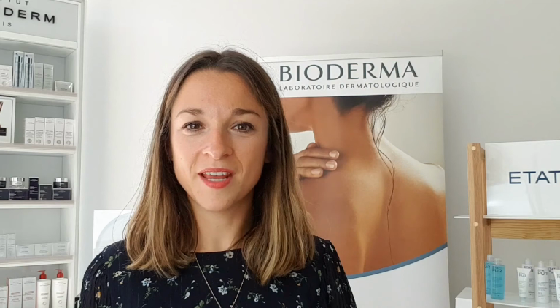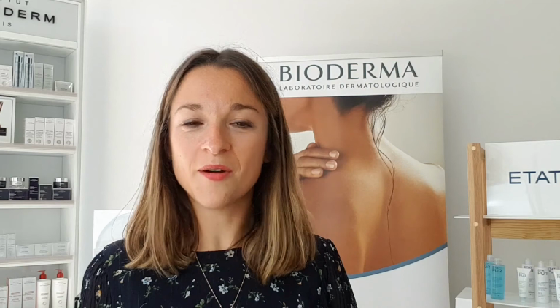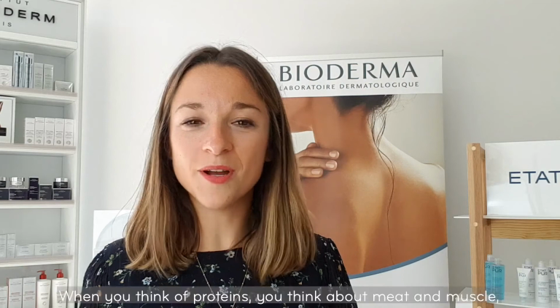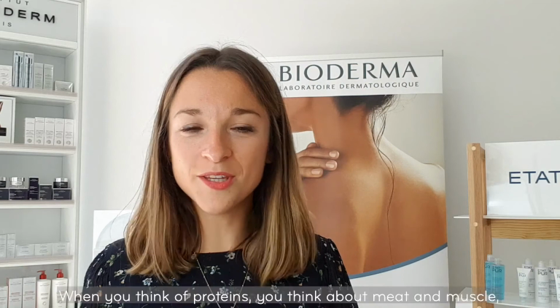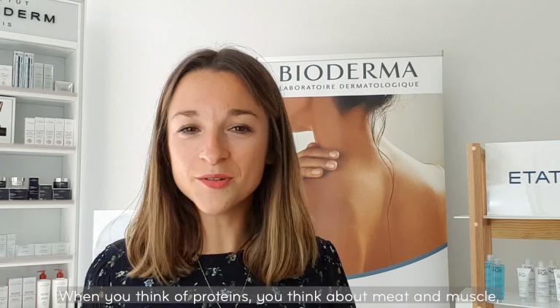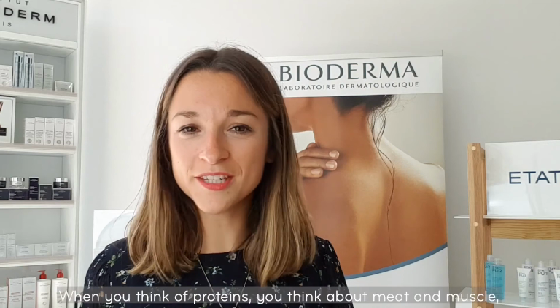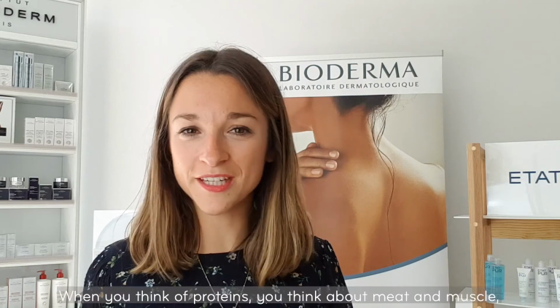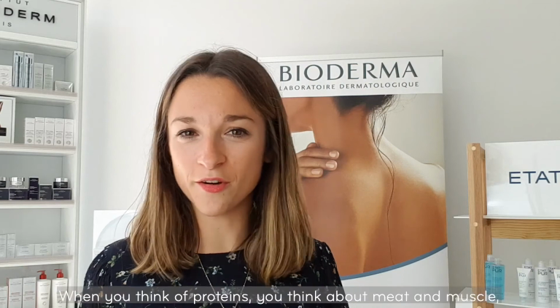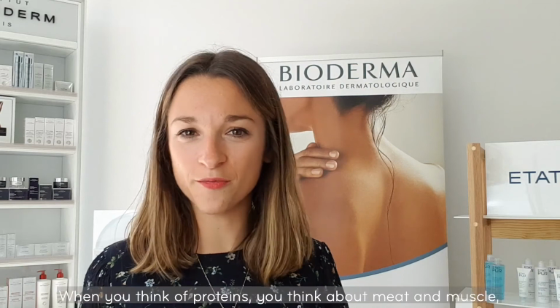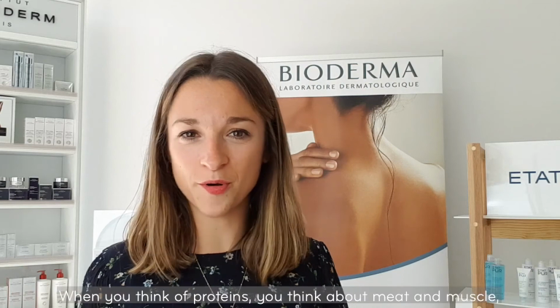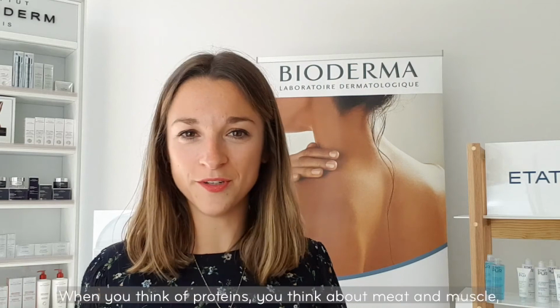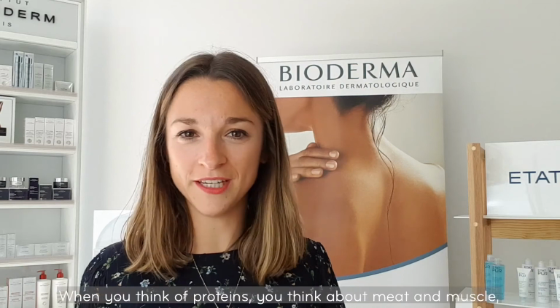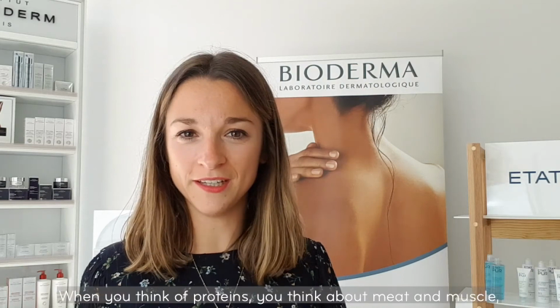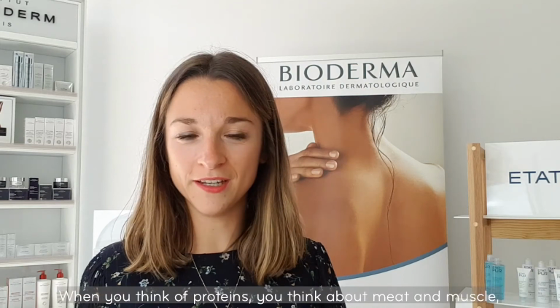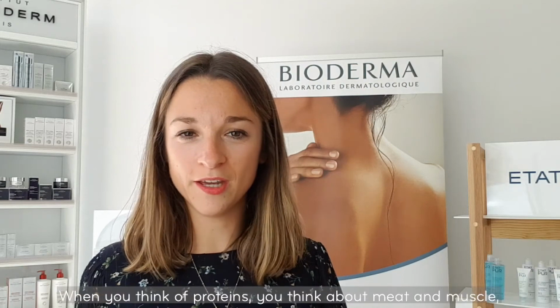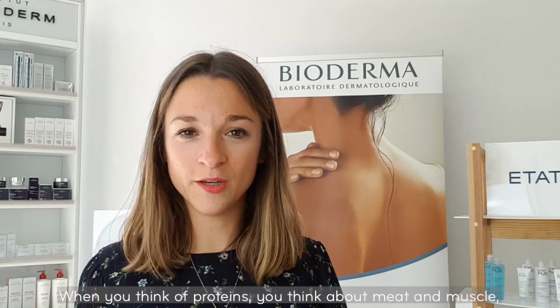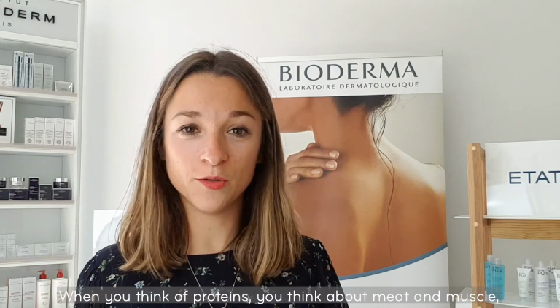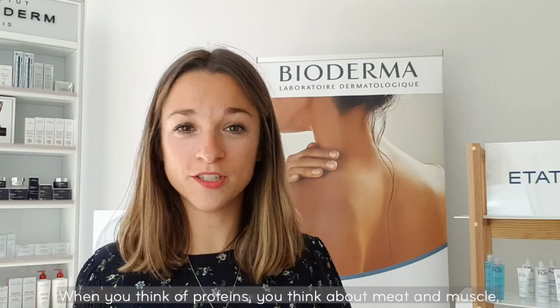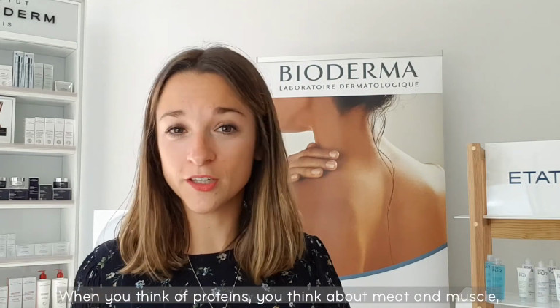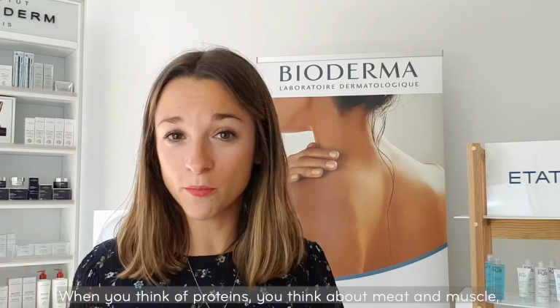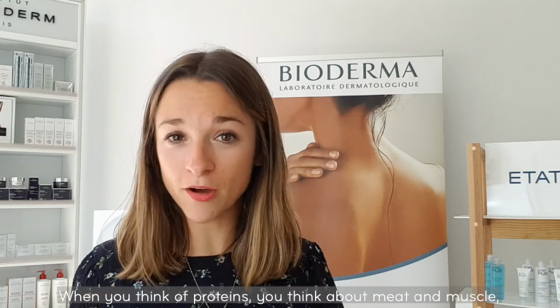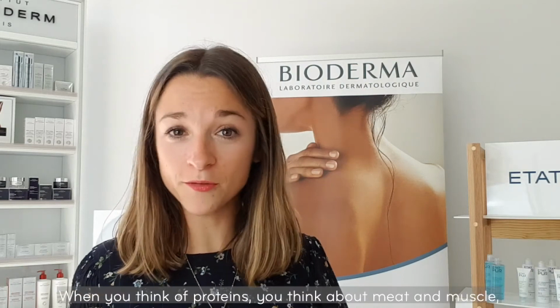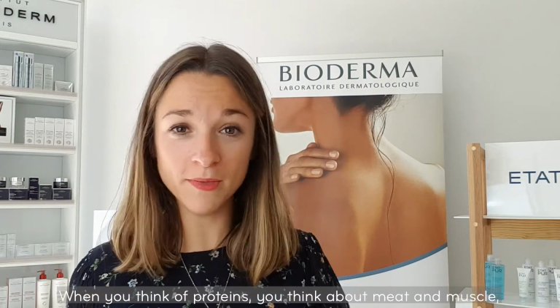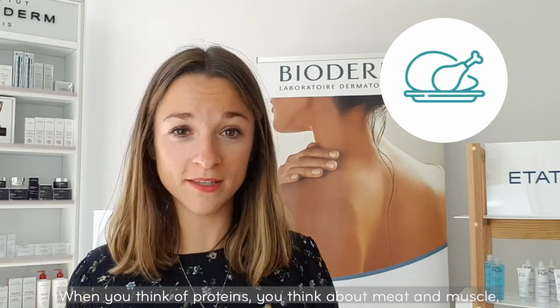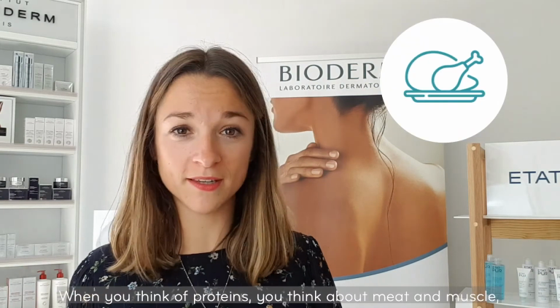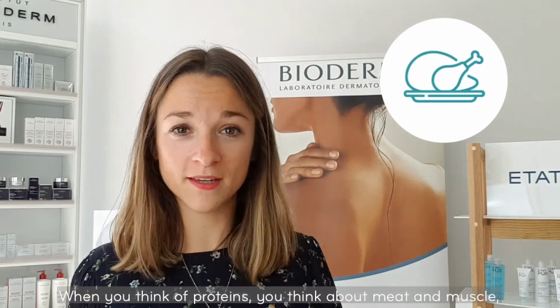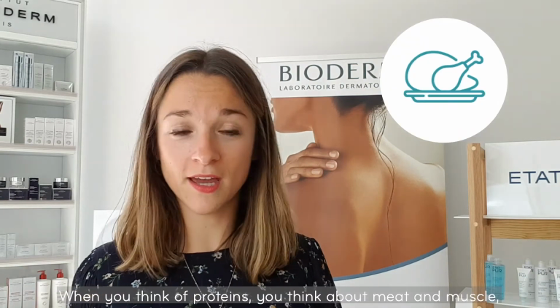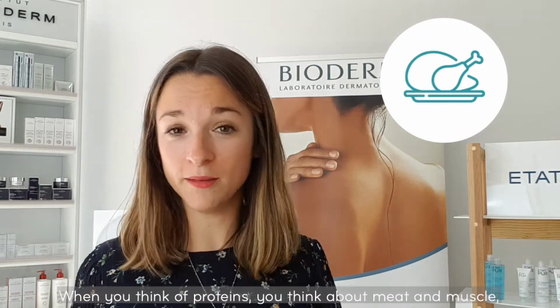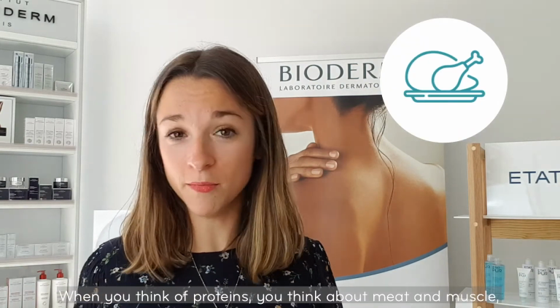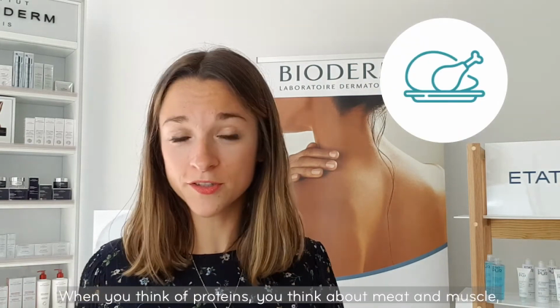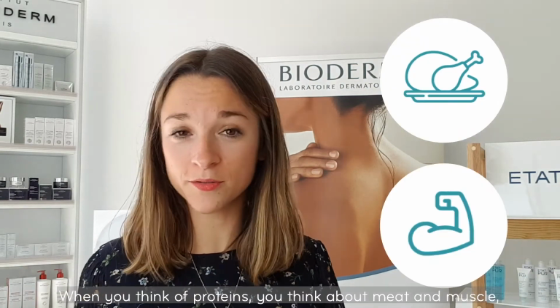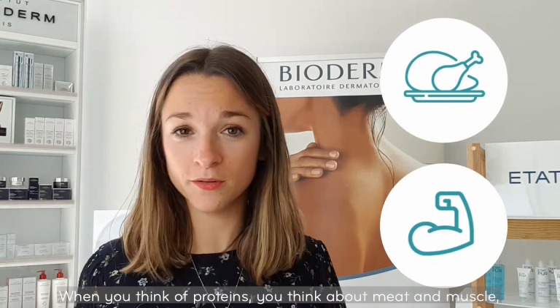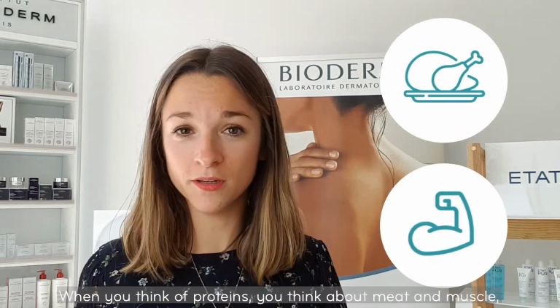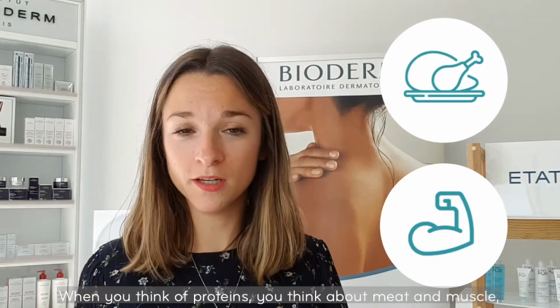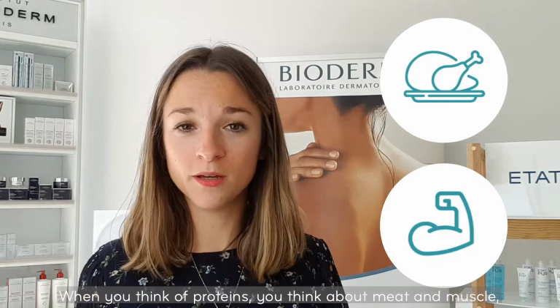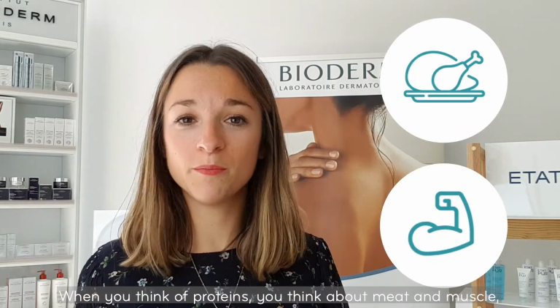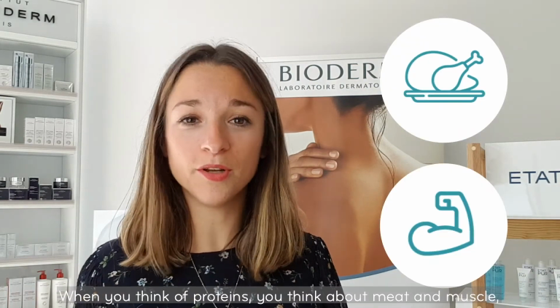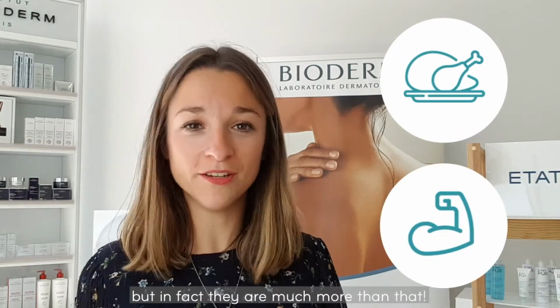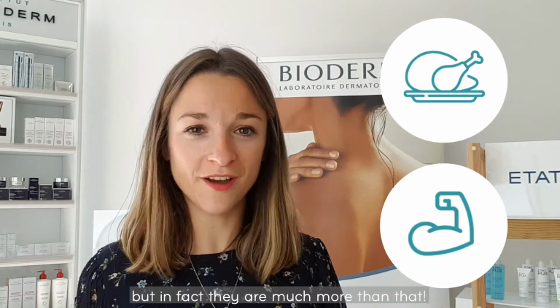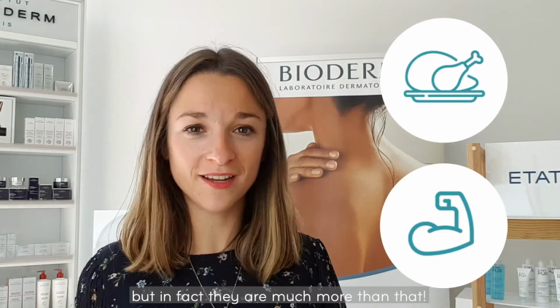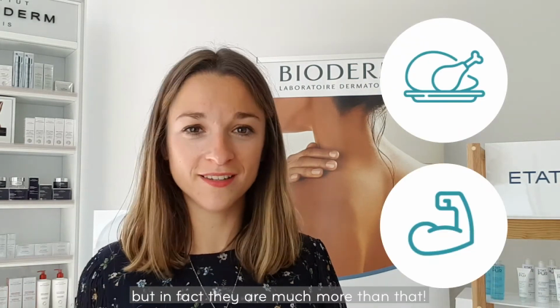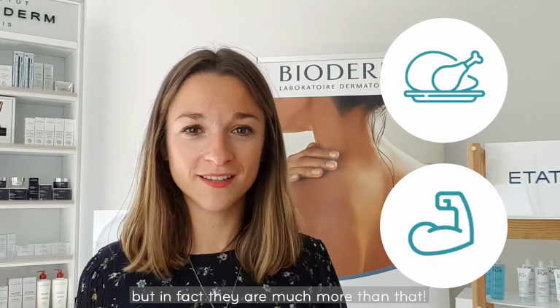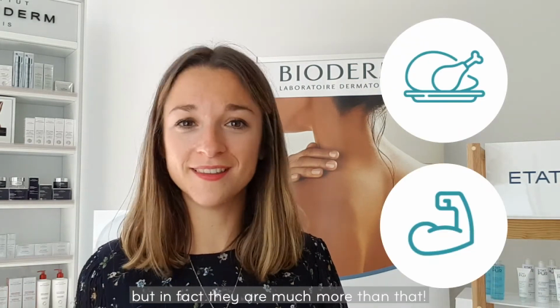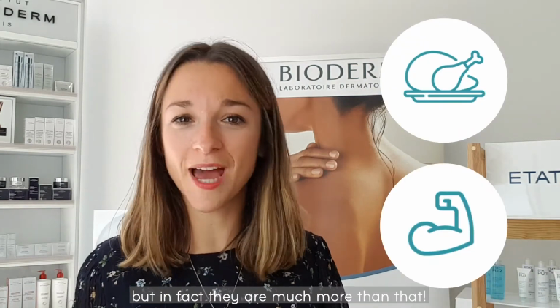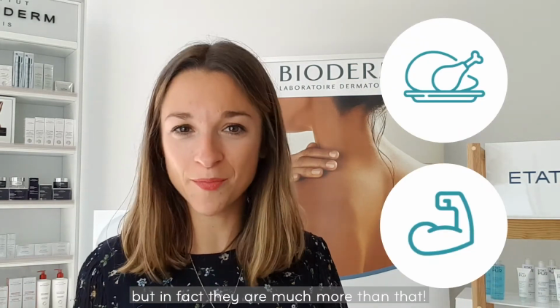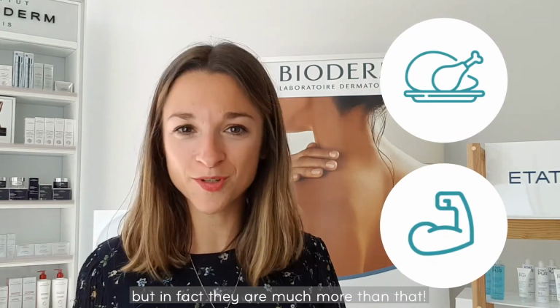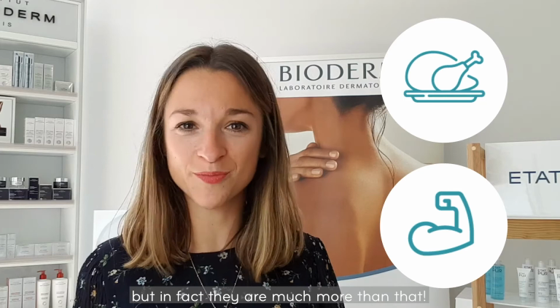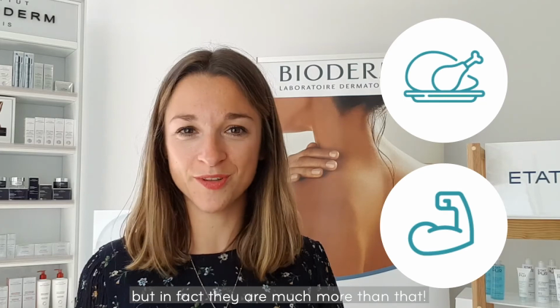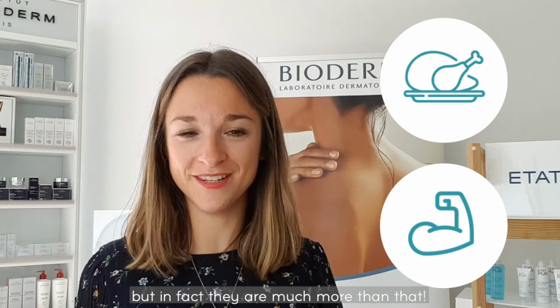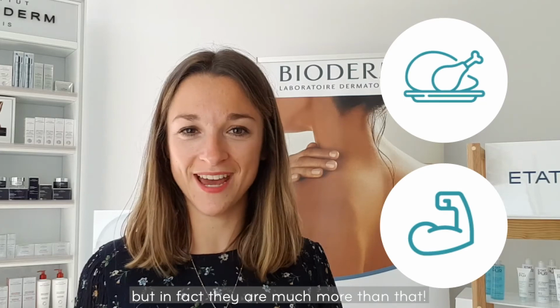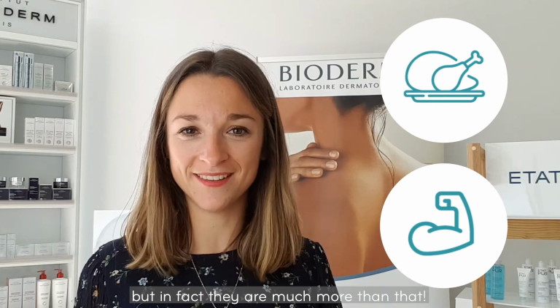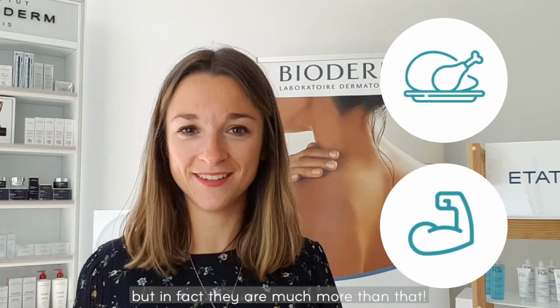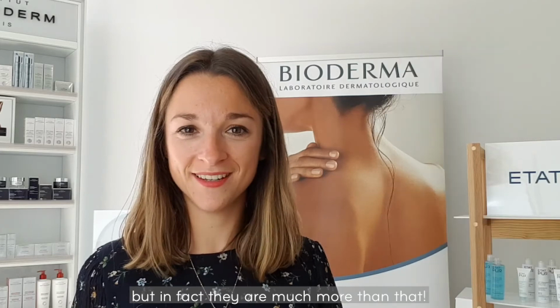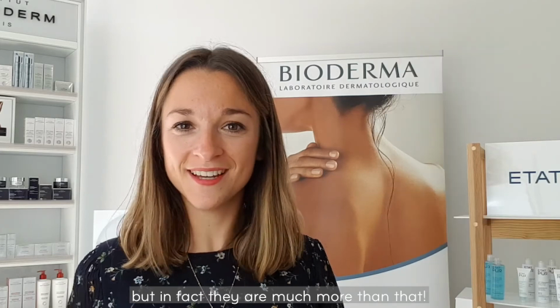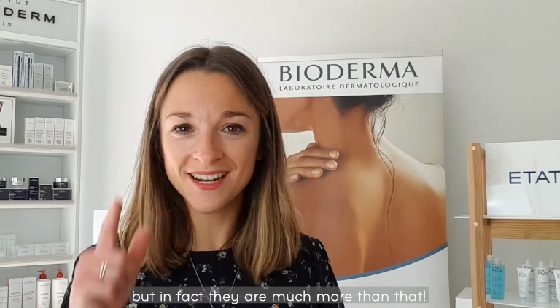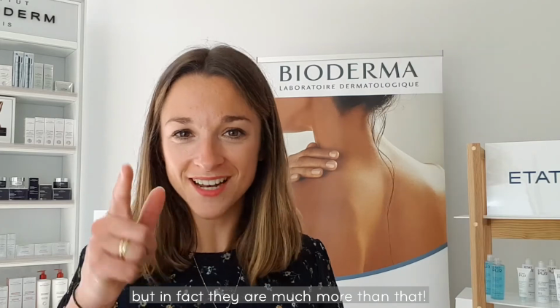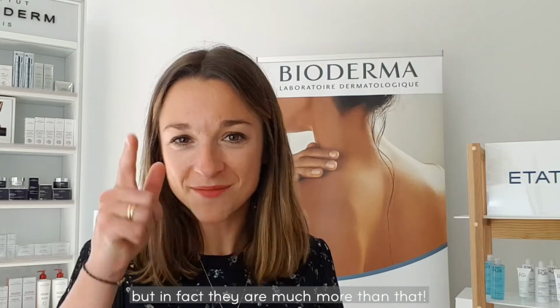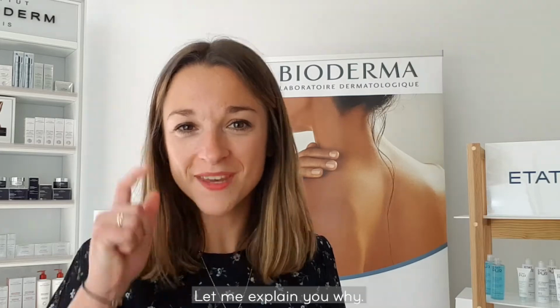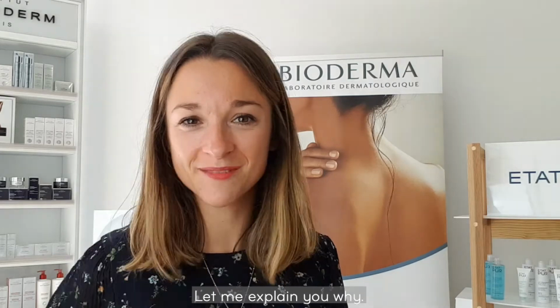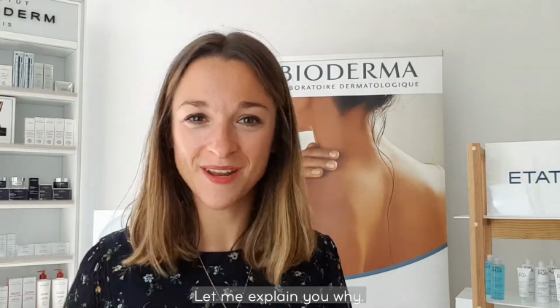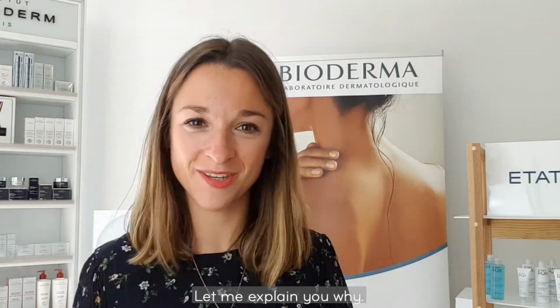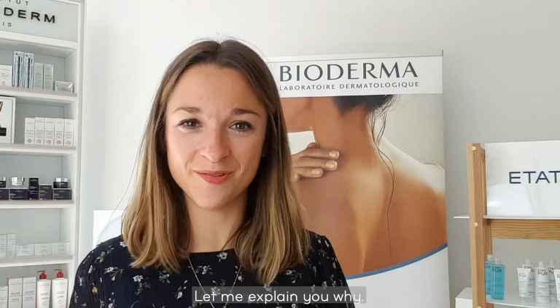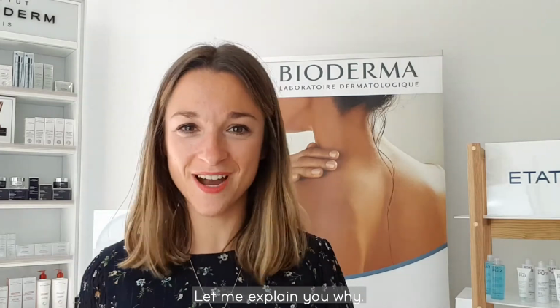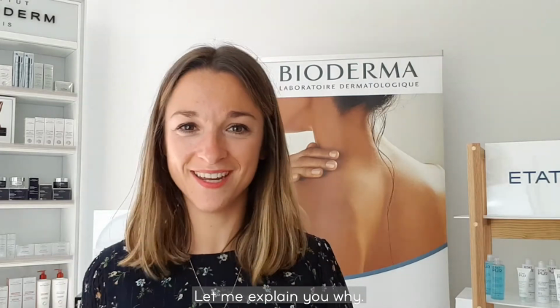When you think of protein, you think about meat and muscle, but in fact, there are much more than that. Let me explain to you why.